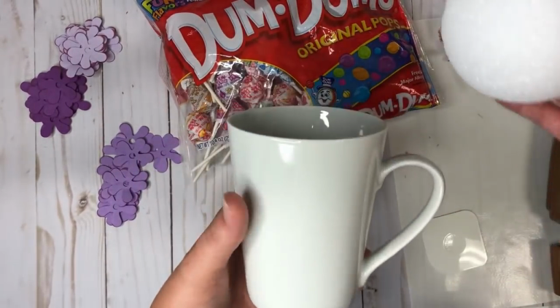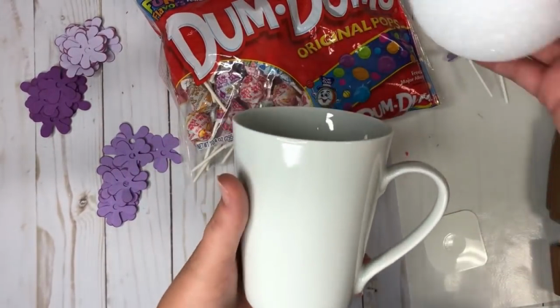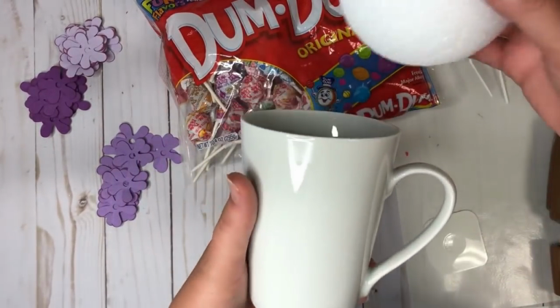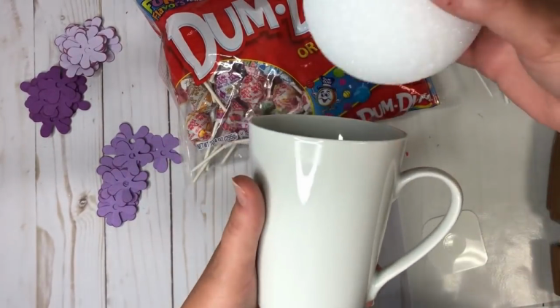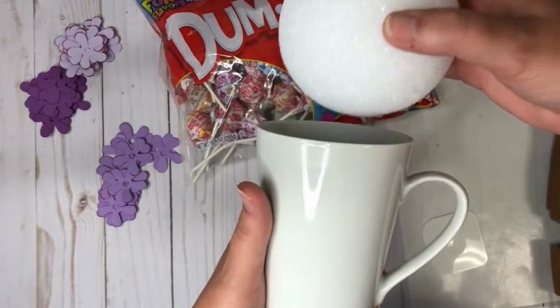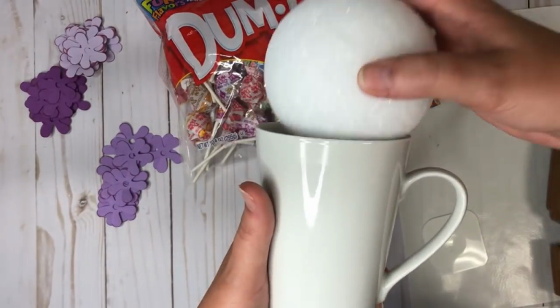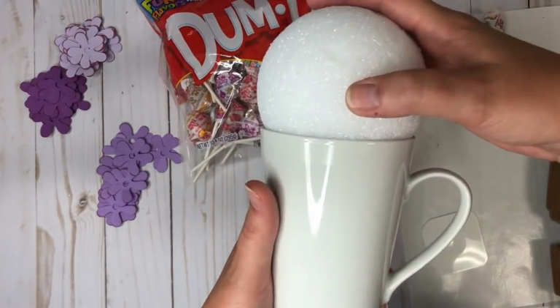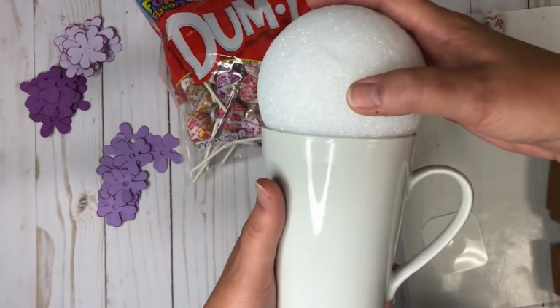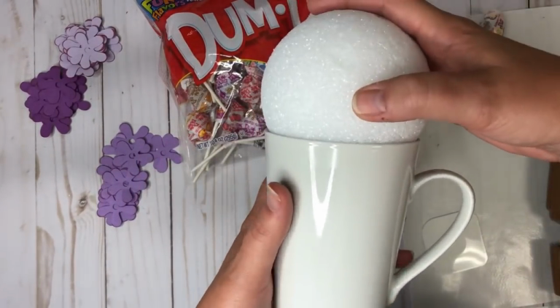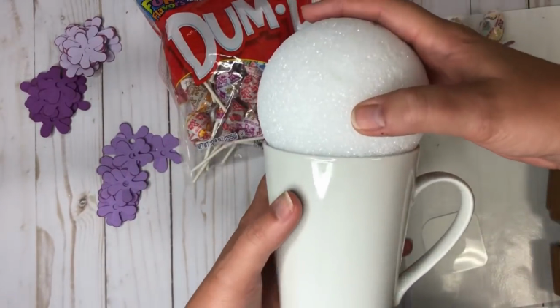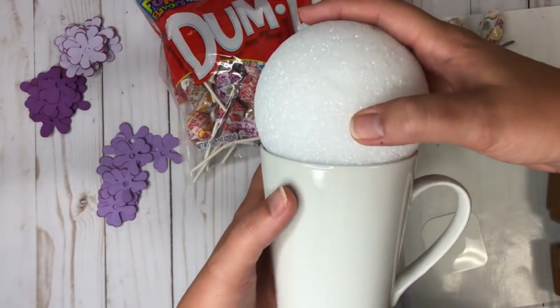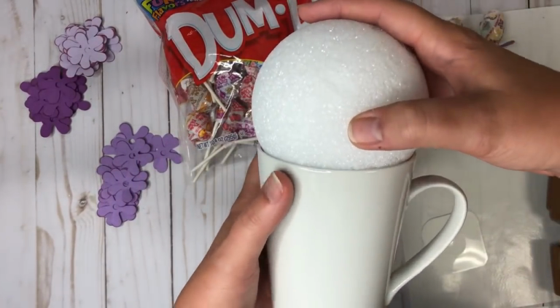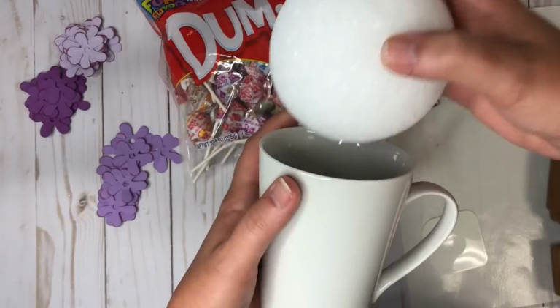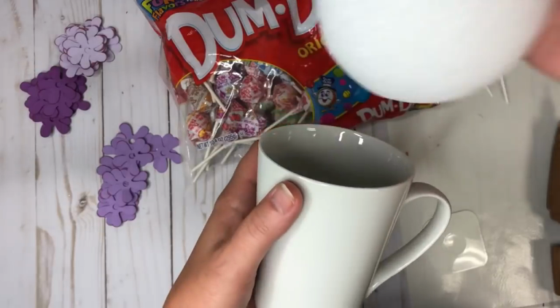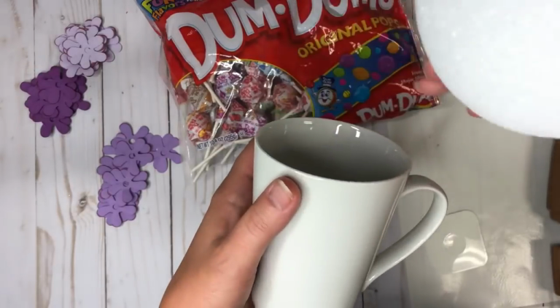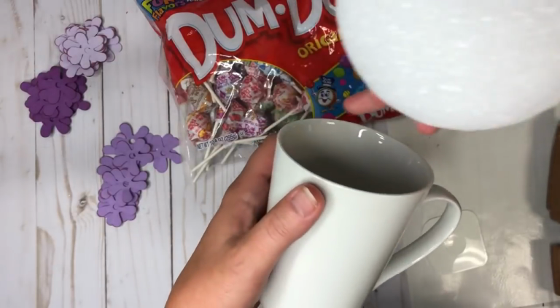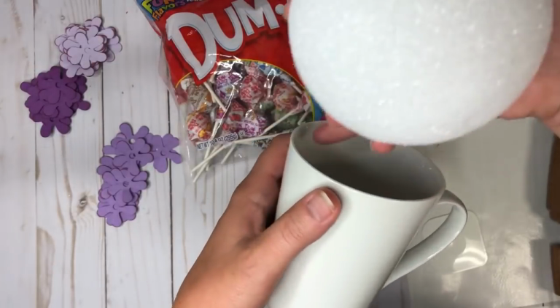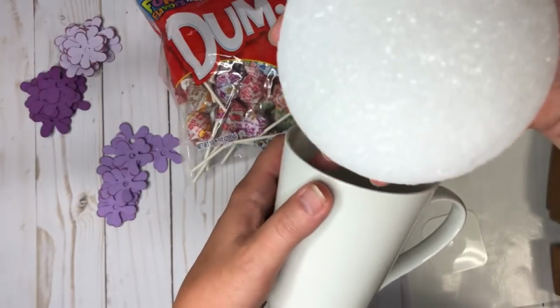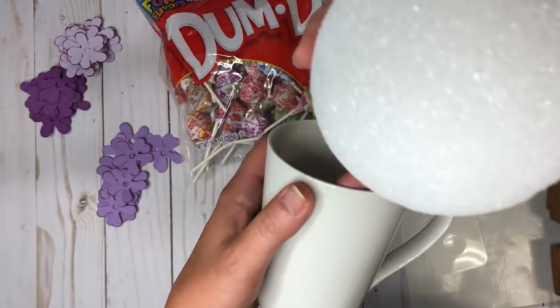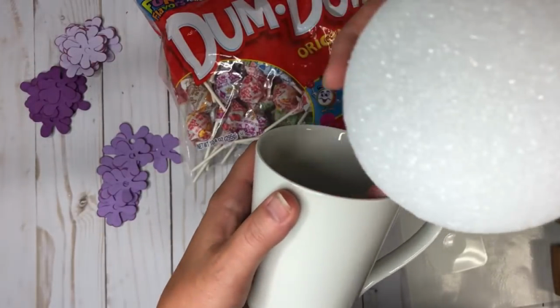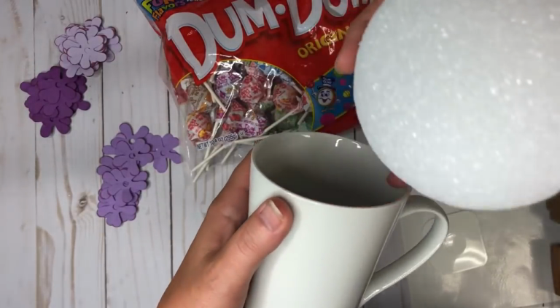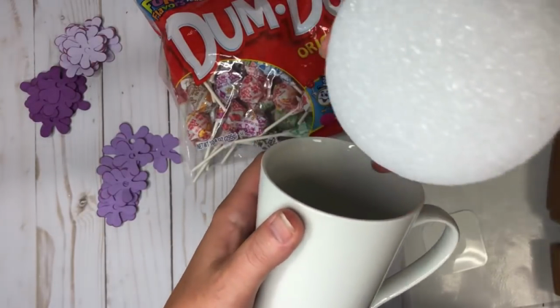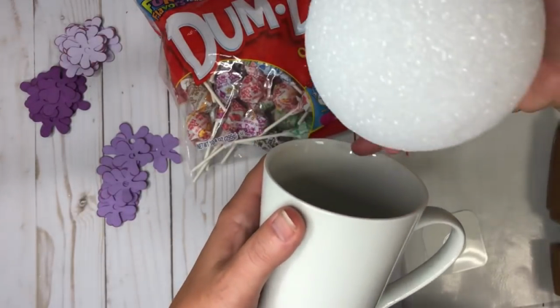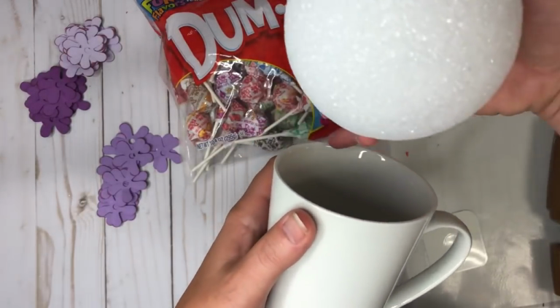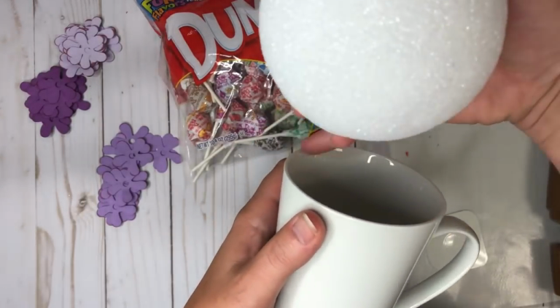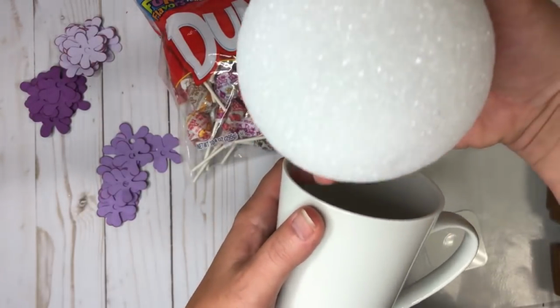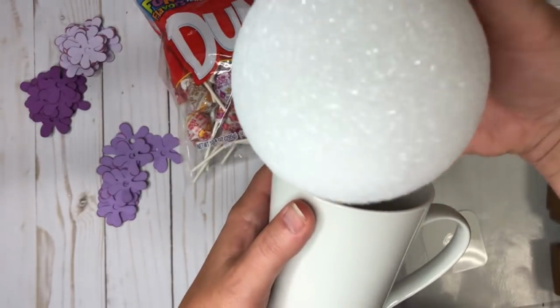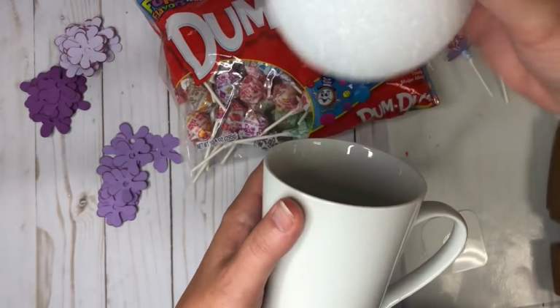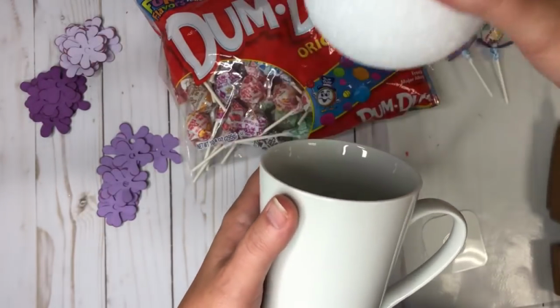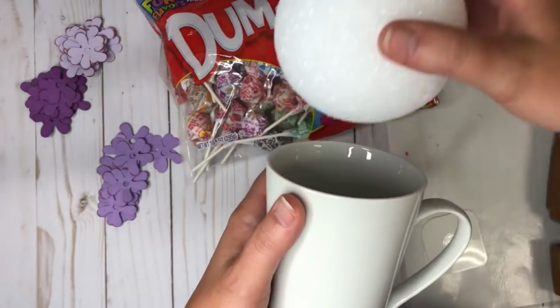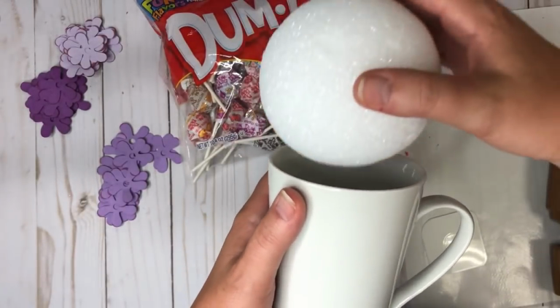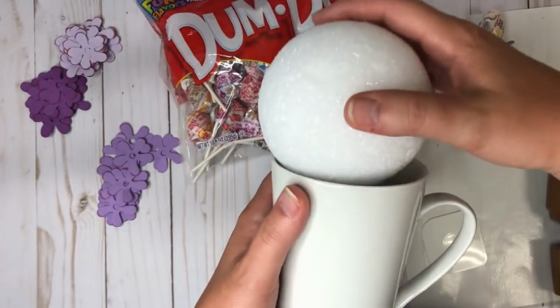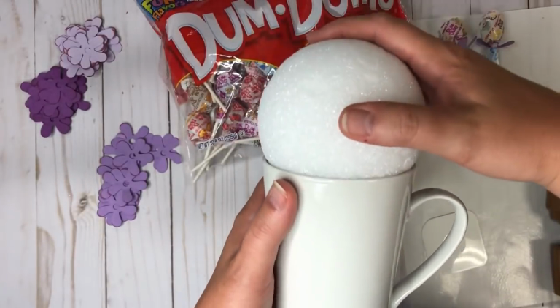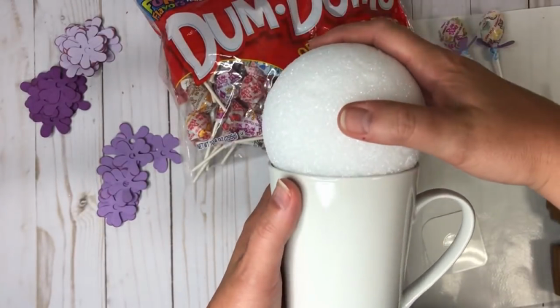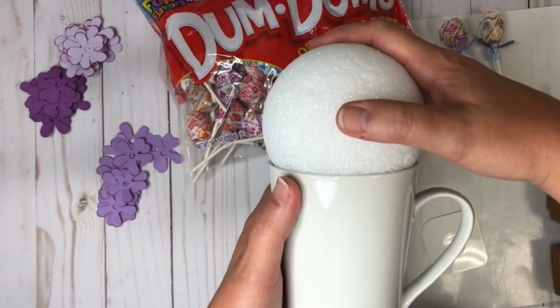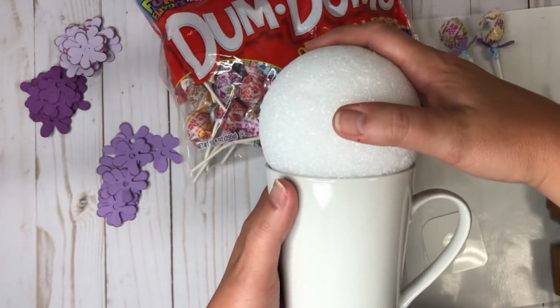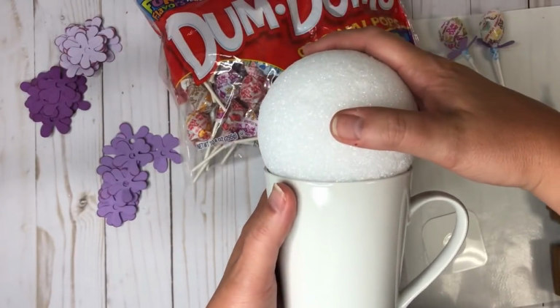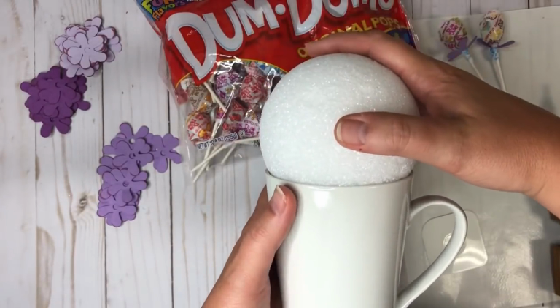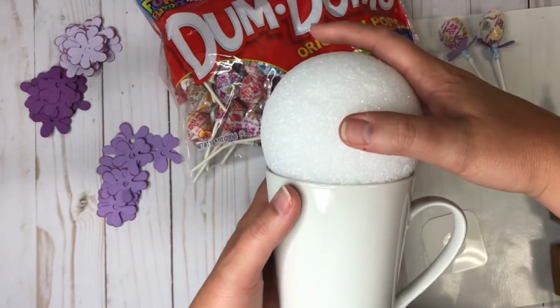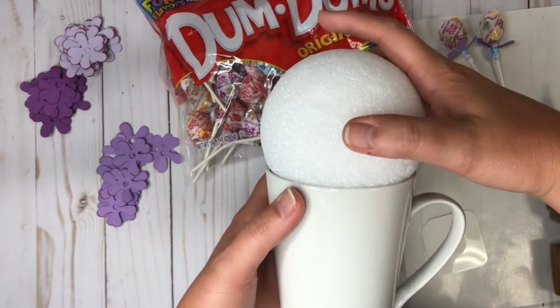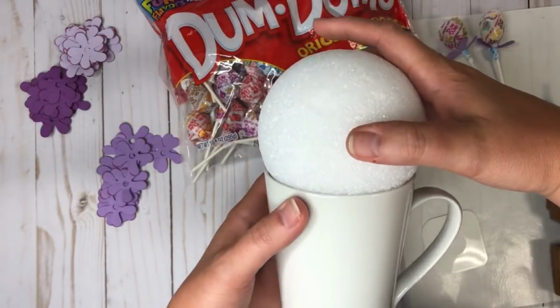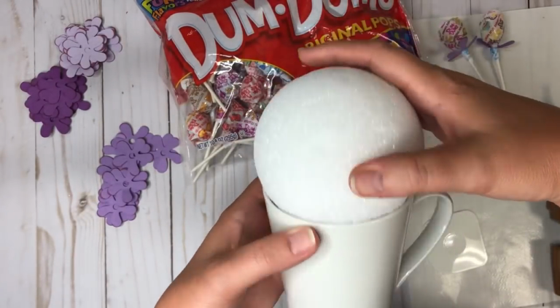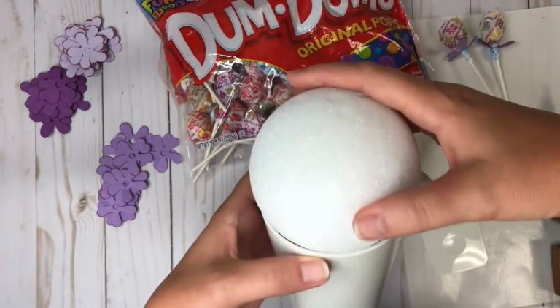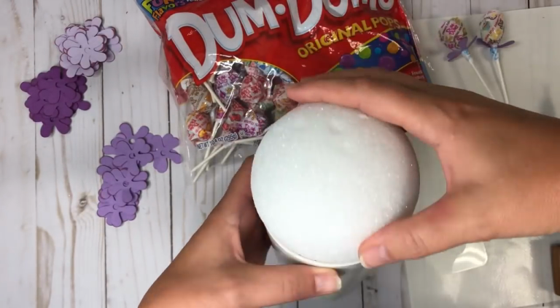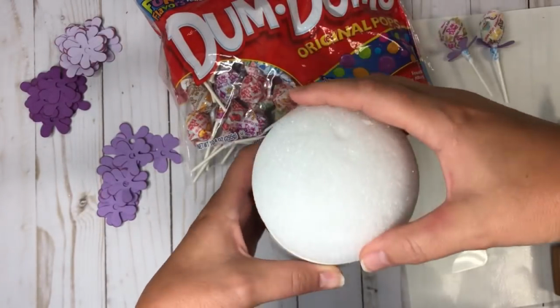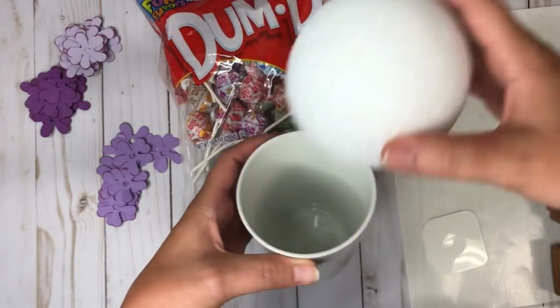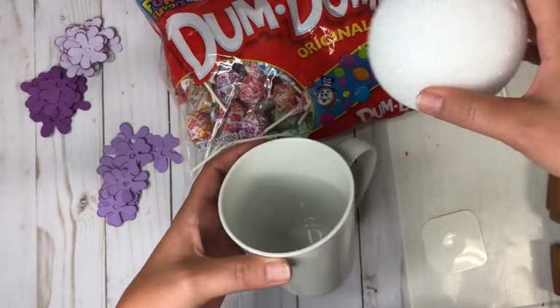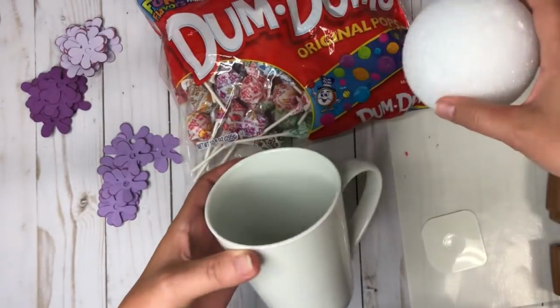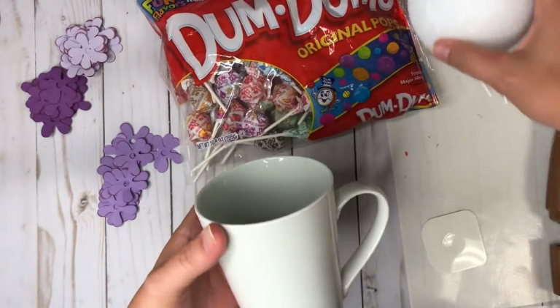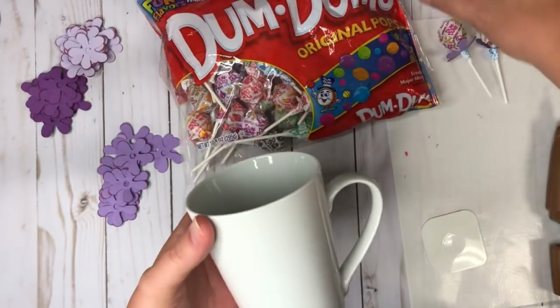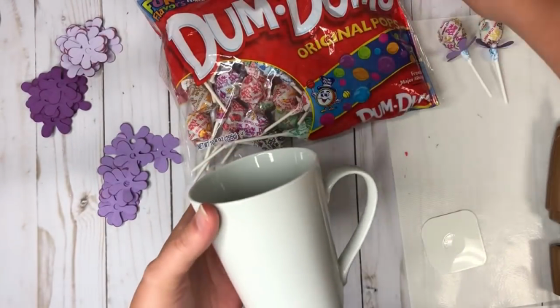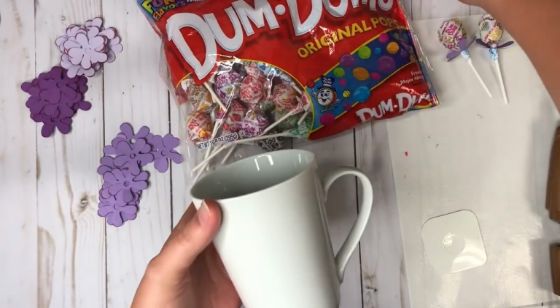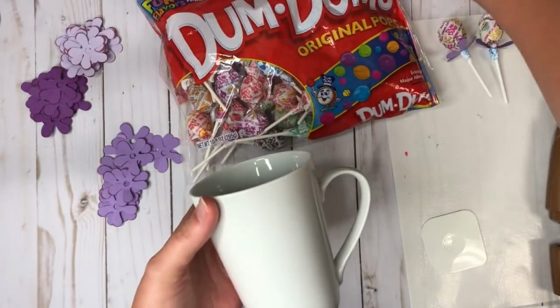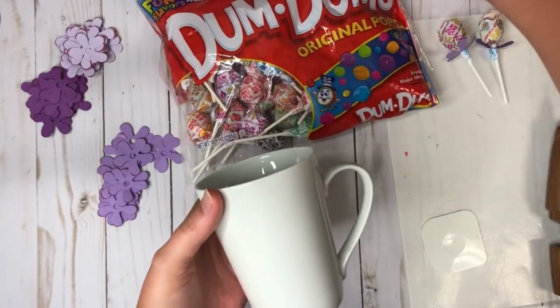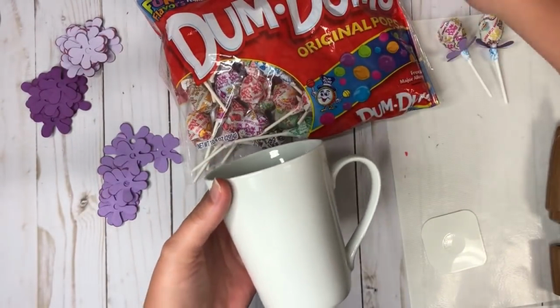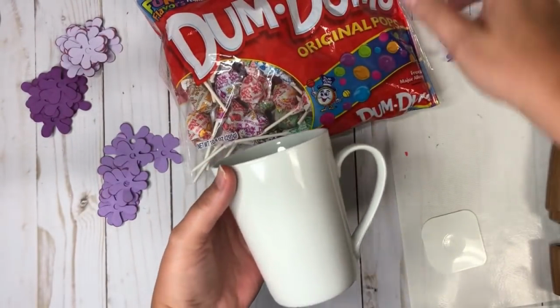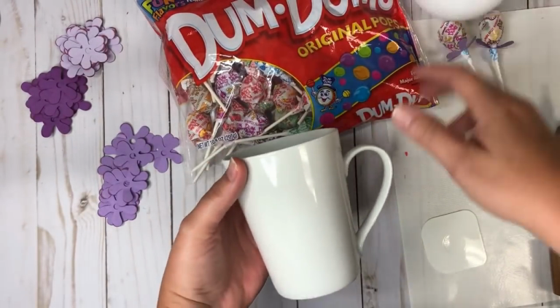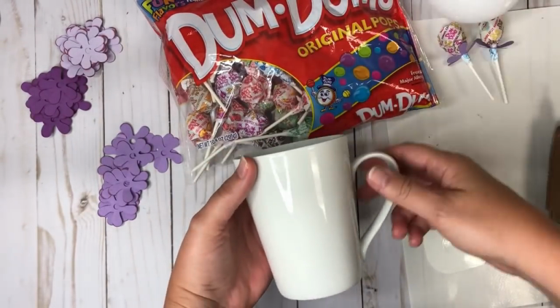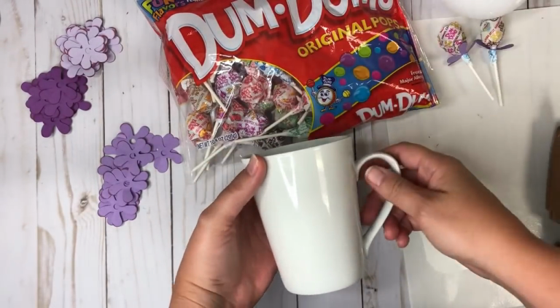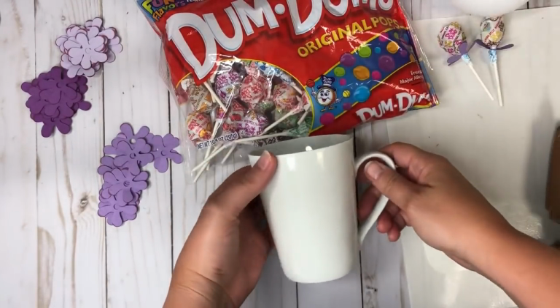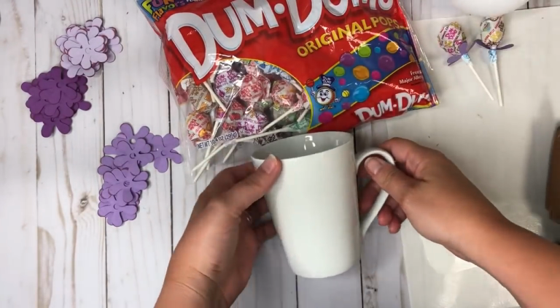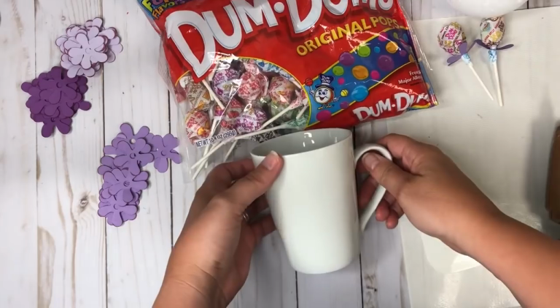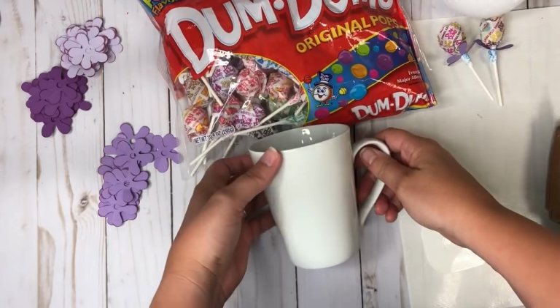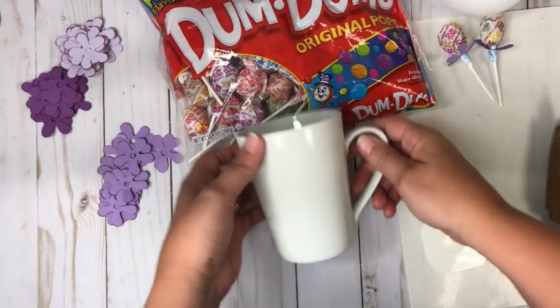I've got my styrofoam ball — remember it came with two from before, so I have the extra — and we're going to do it on a cup this time. I'm going to put a little ring of hot glue in here and set this down in there.